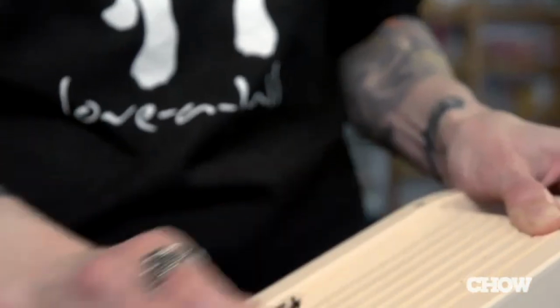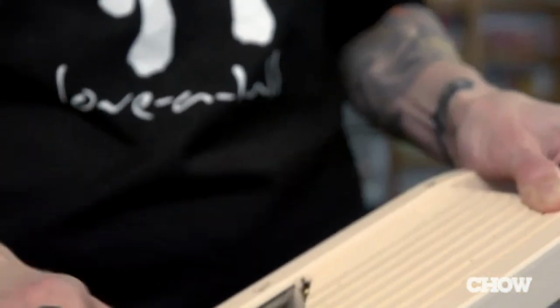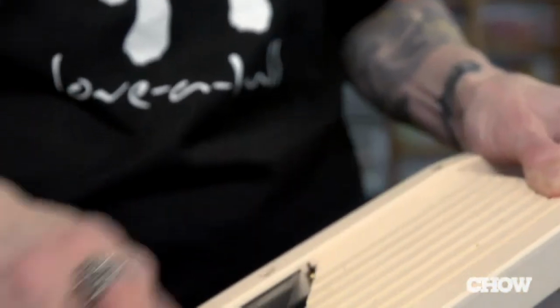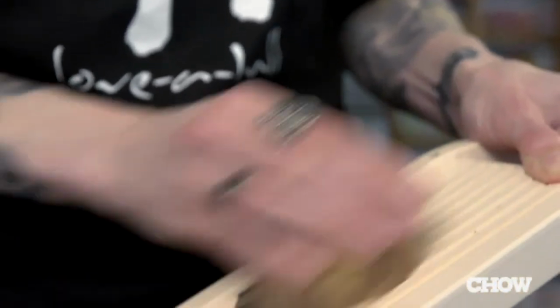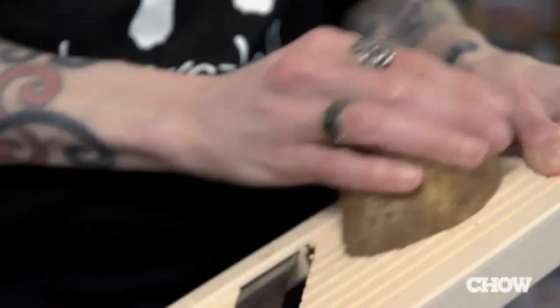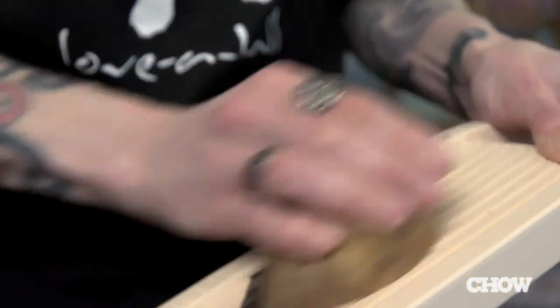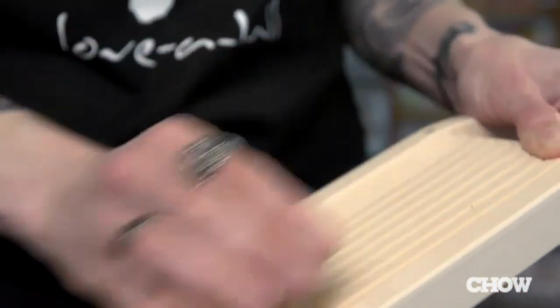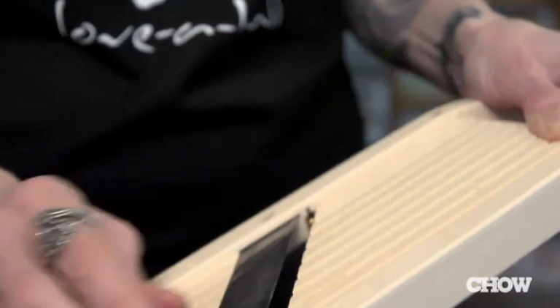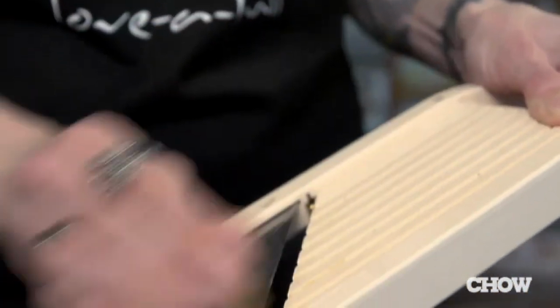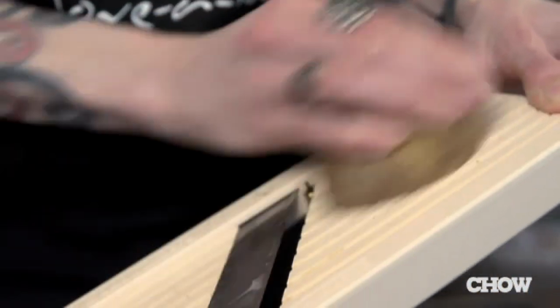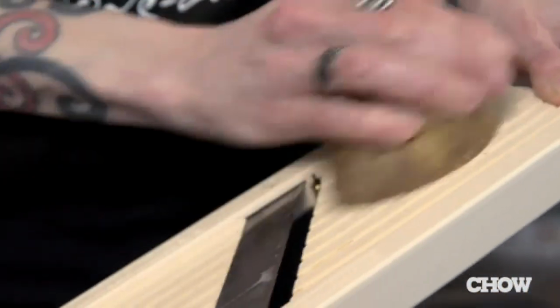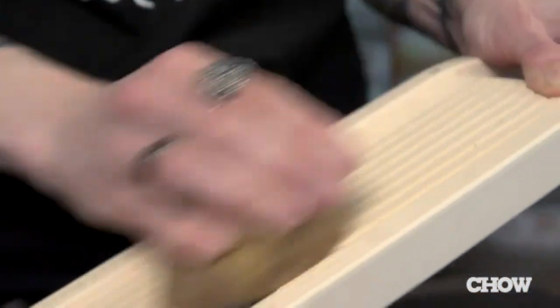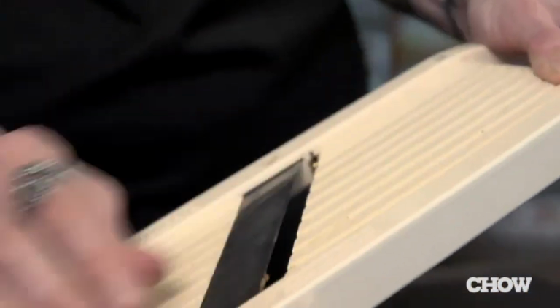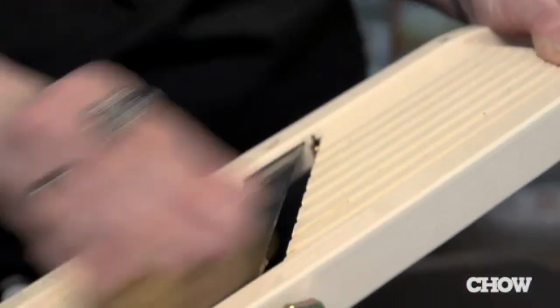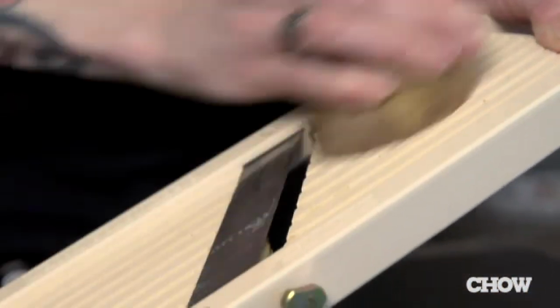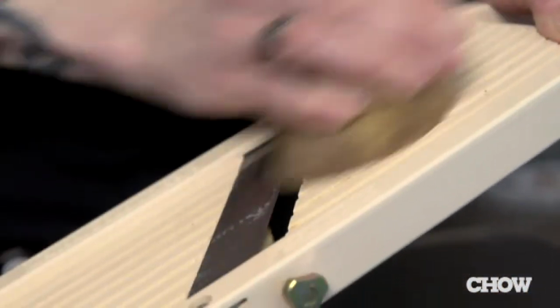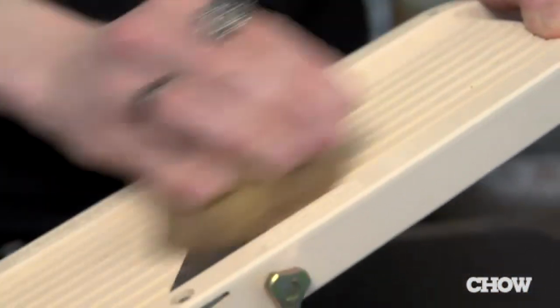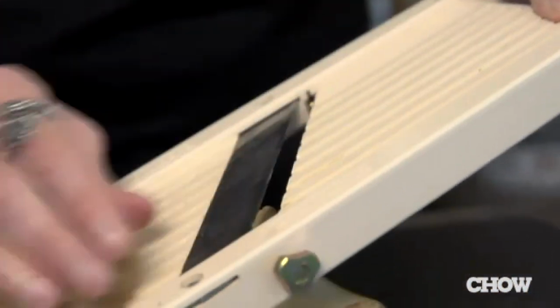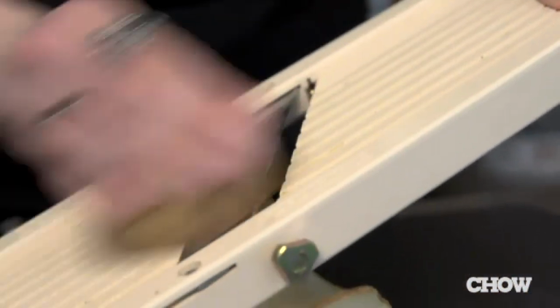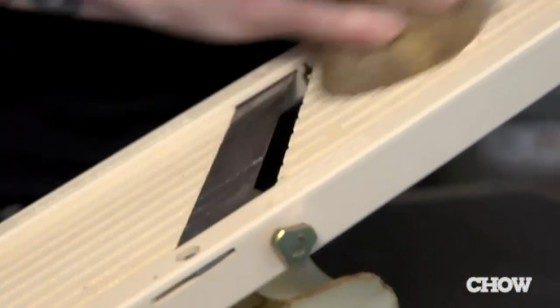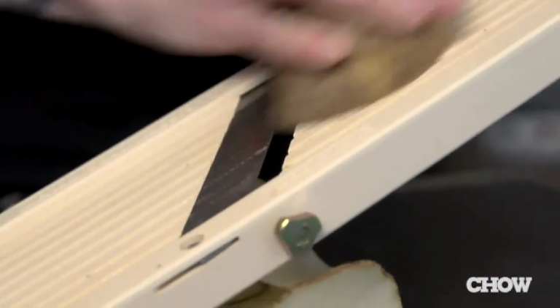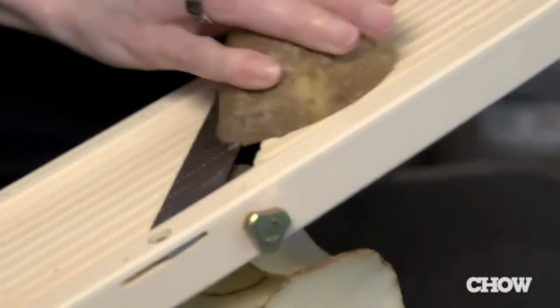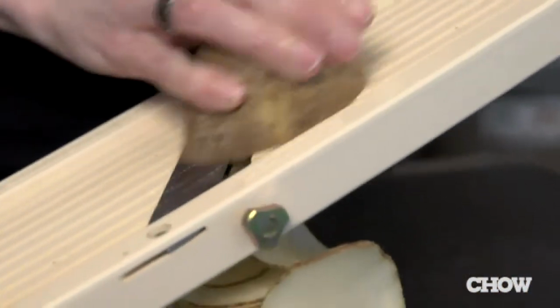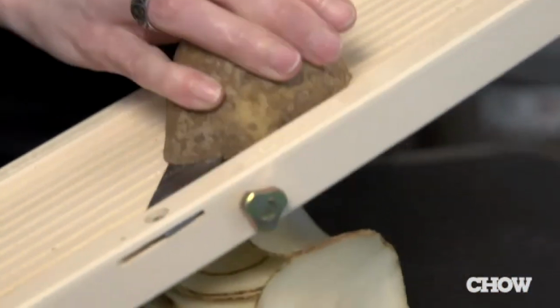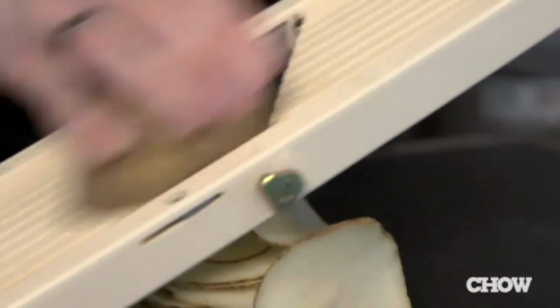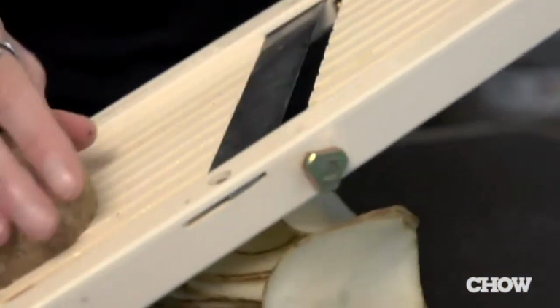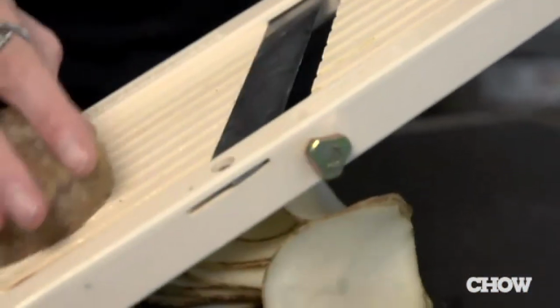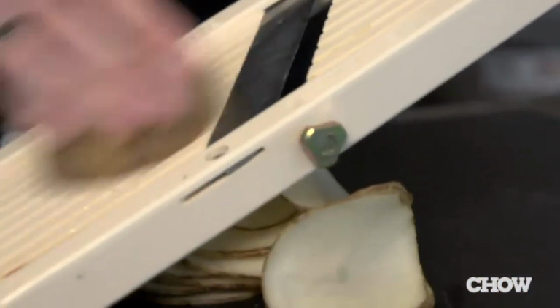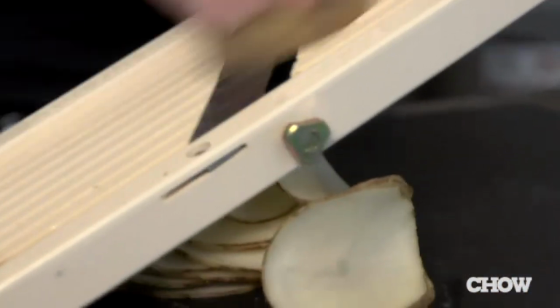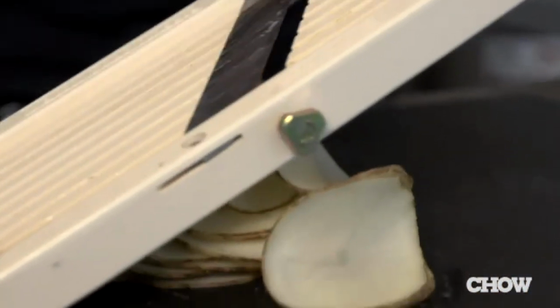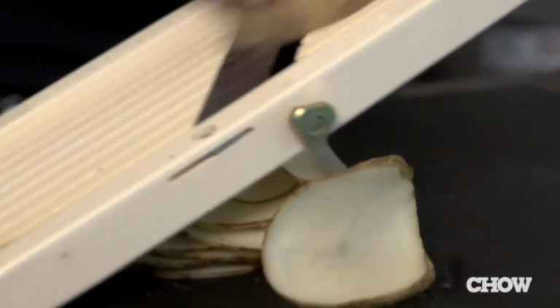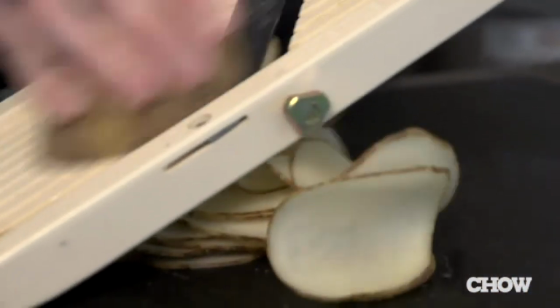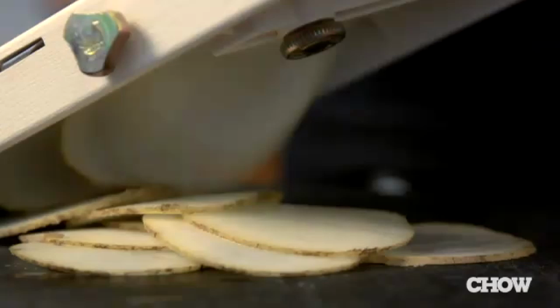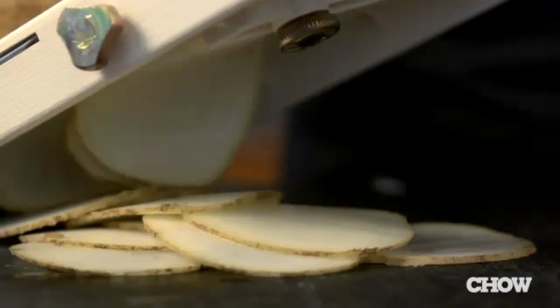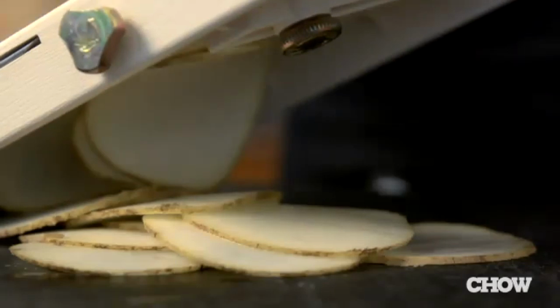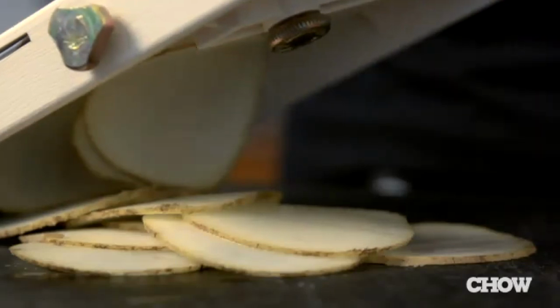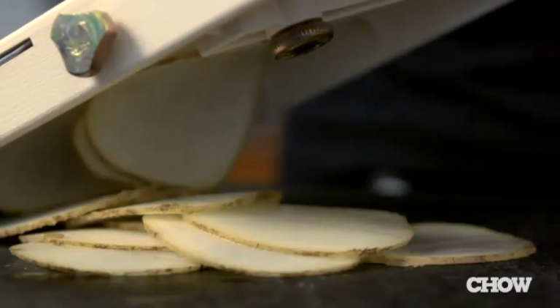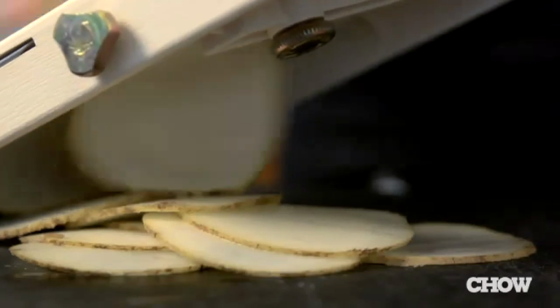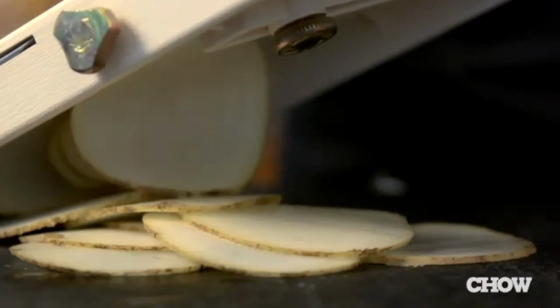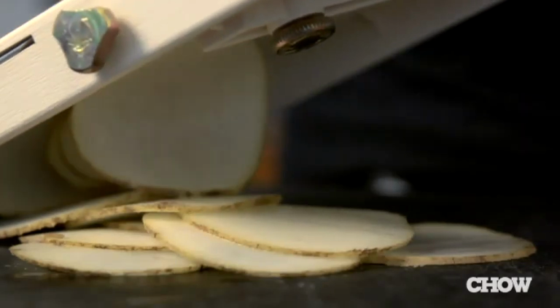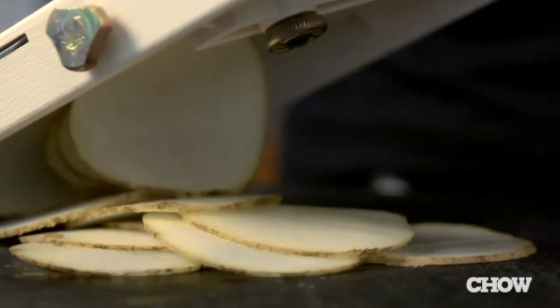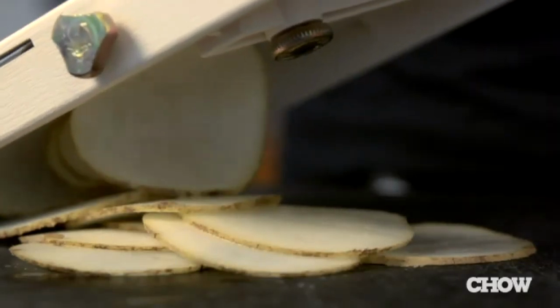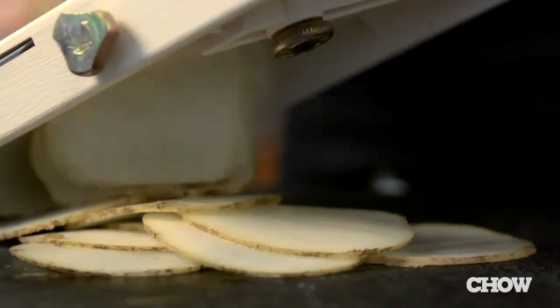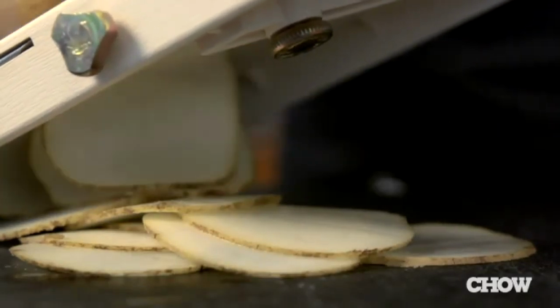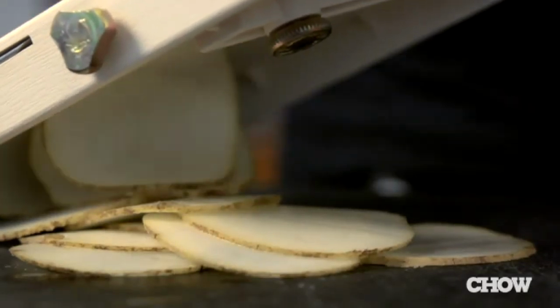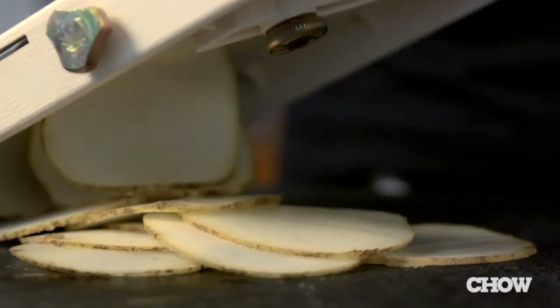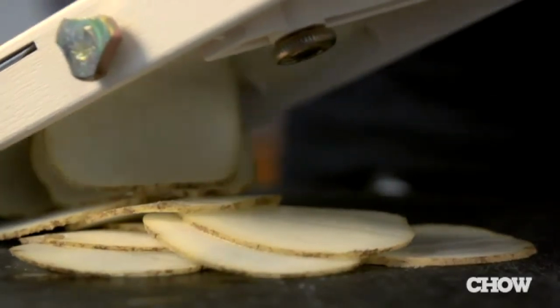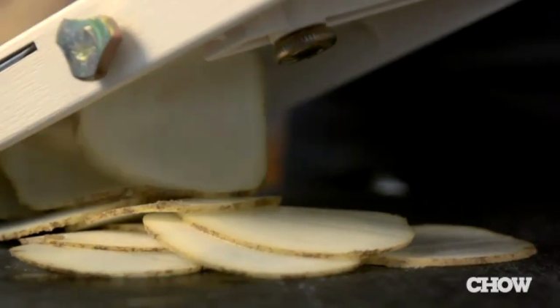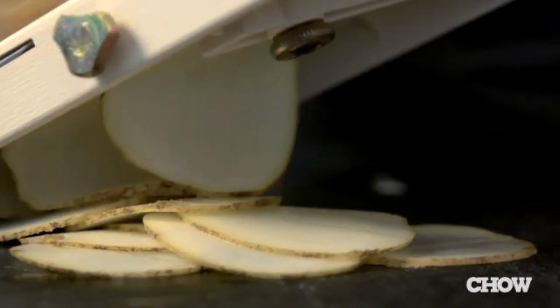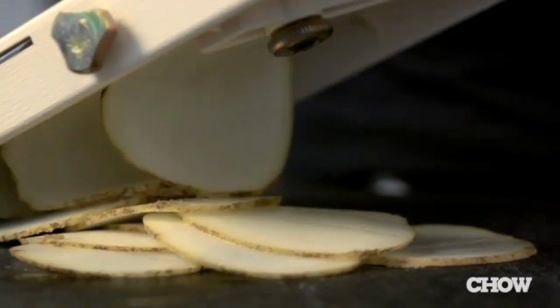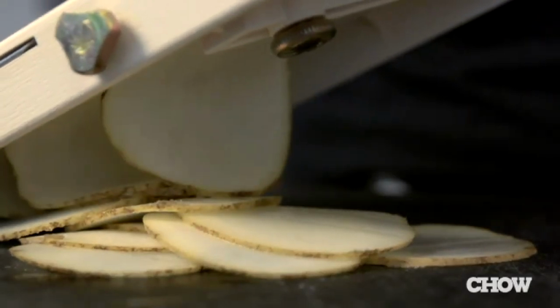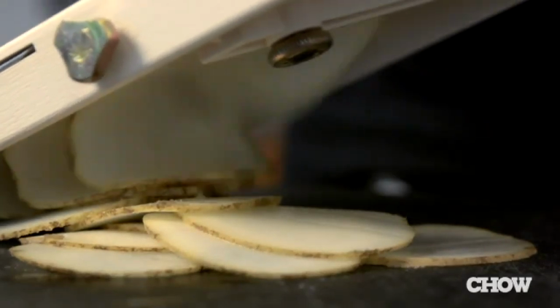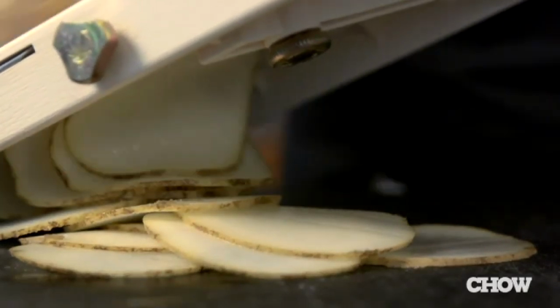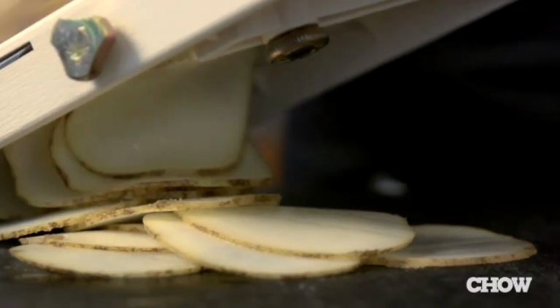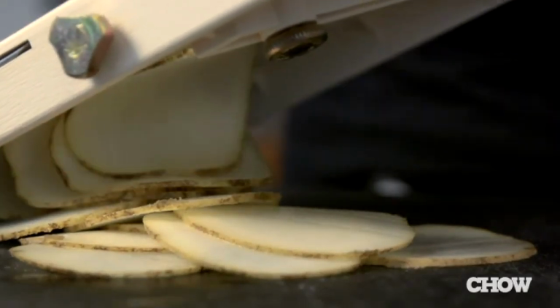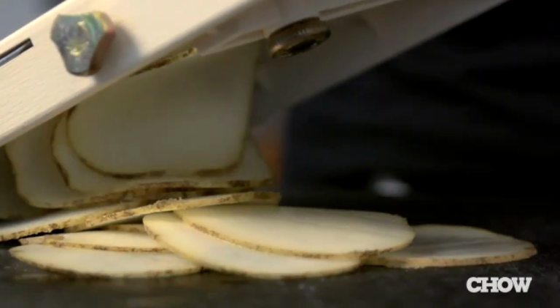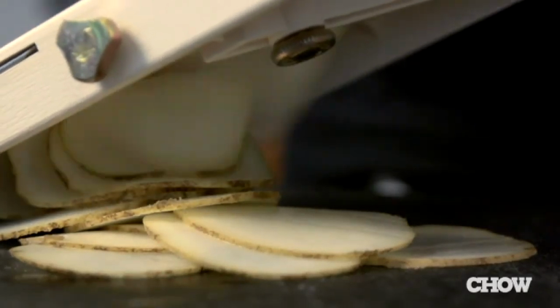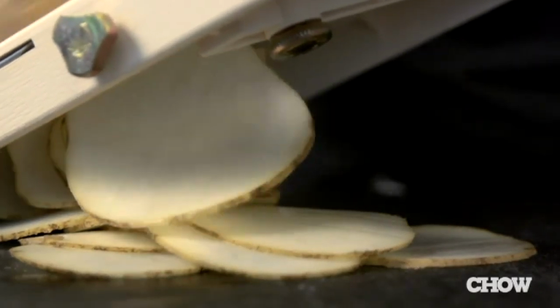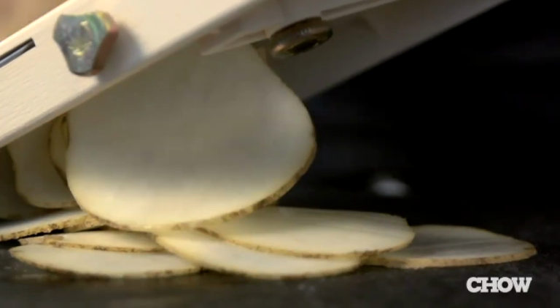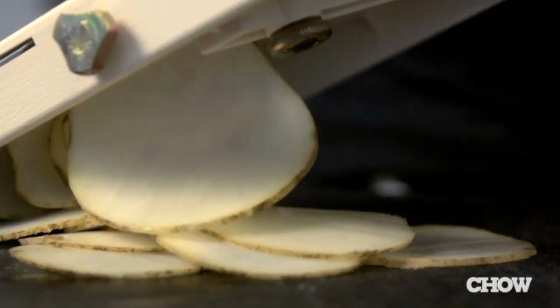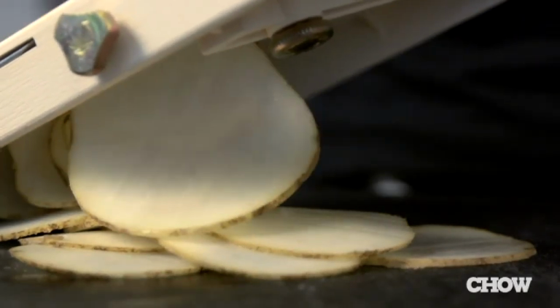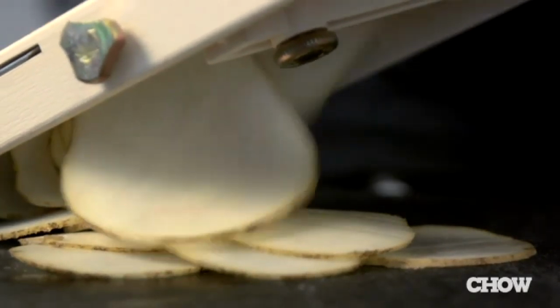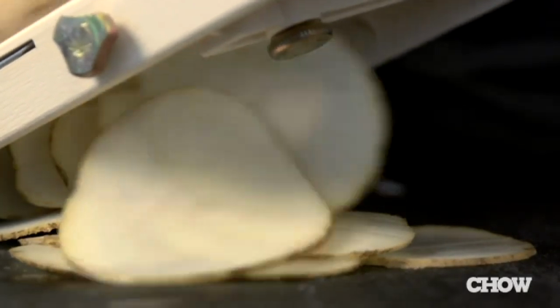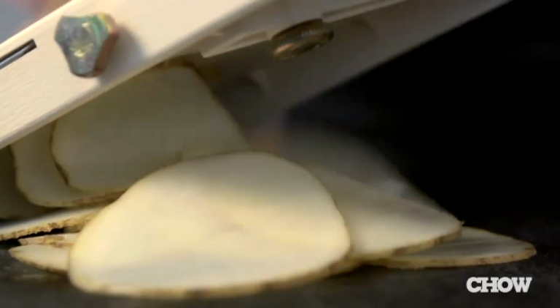You start by slicing Yukon Gold or Russet potatoes as thinly as possible. A mandolin is a good tool for this, but you can also just slice the potatoes by hand.